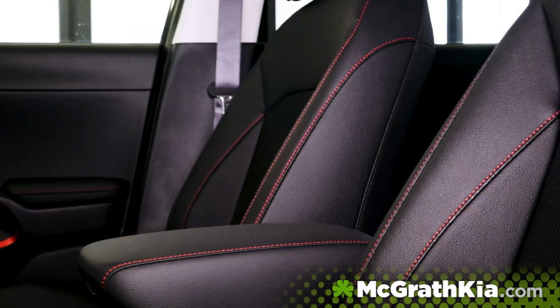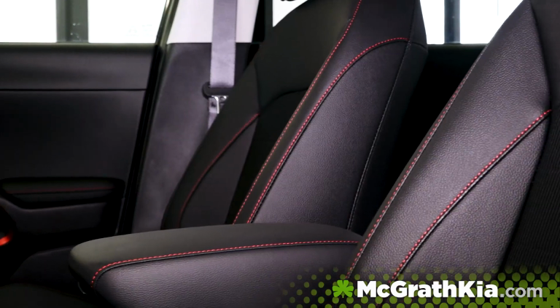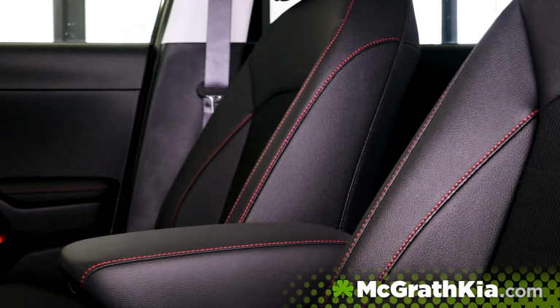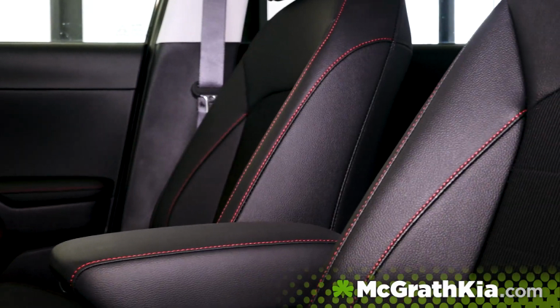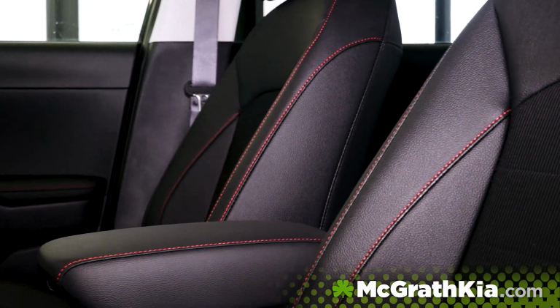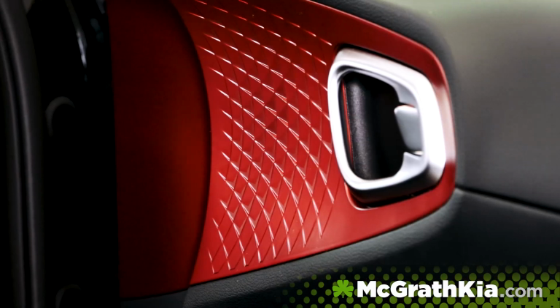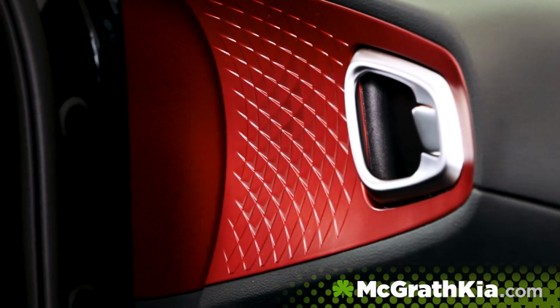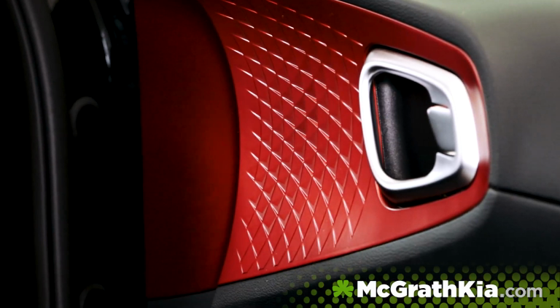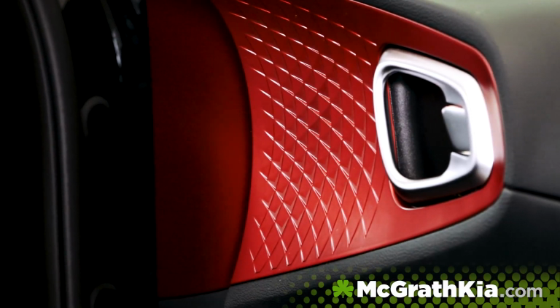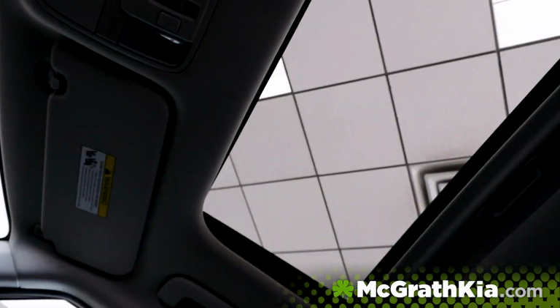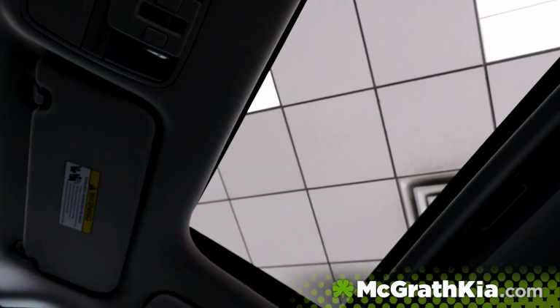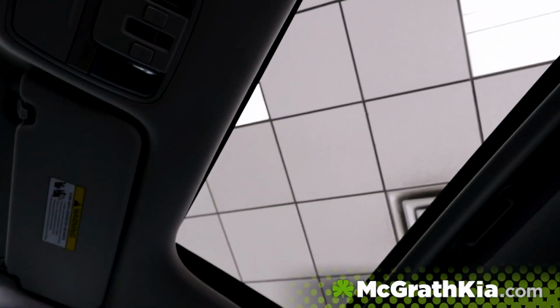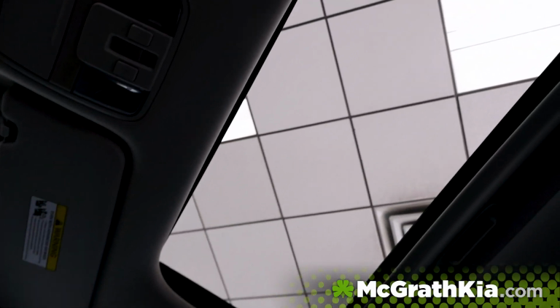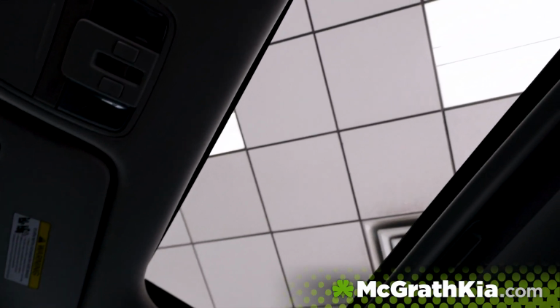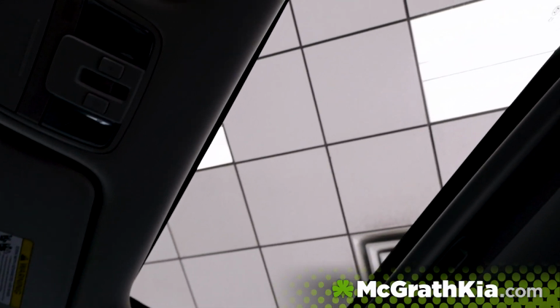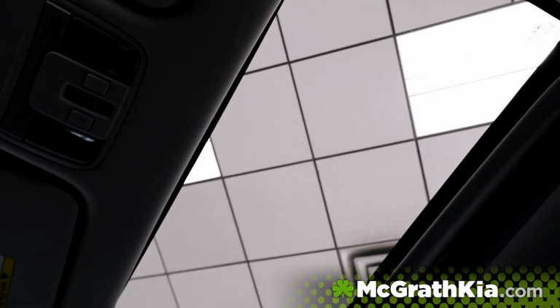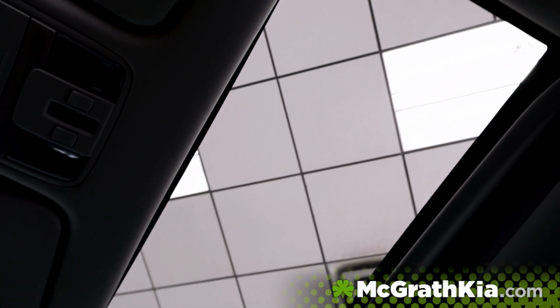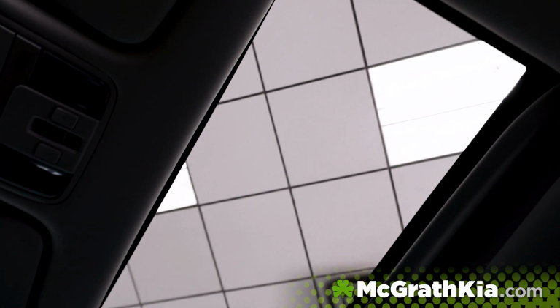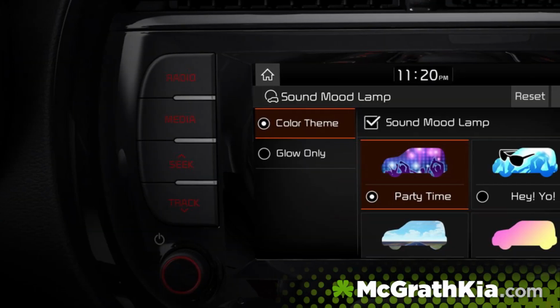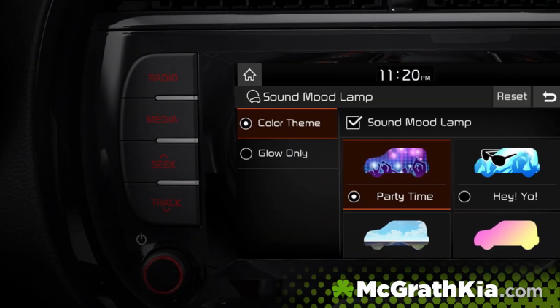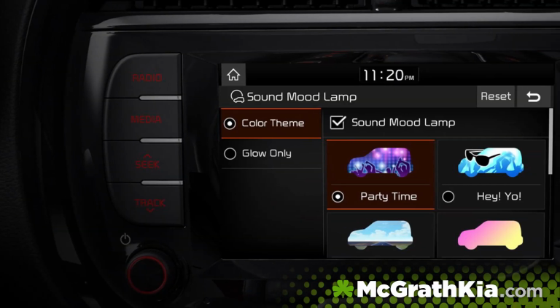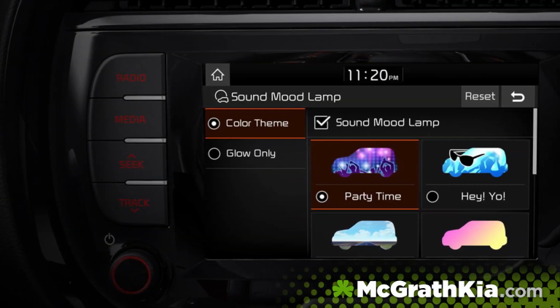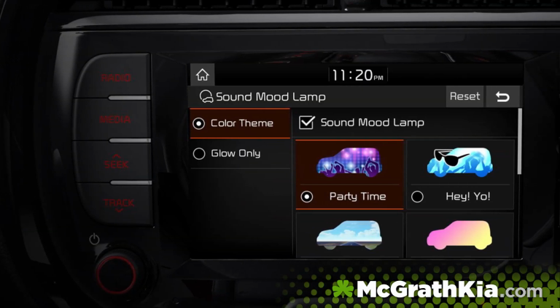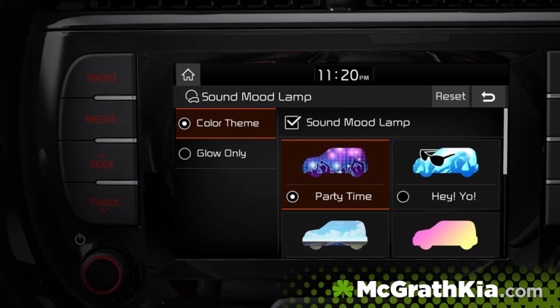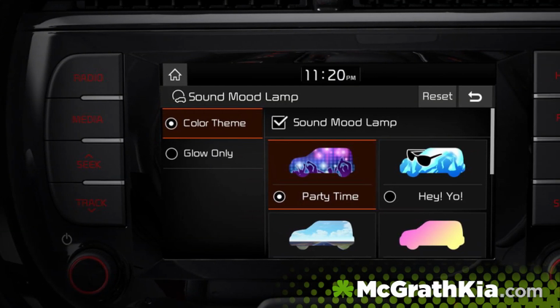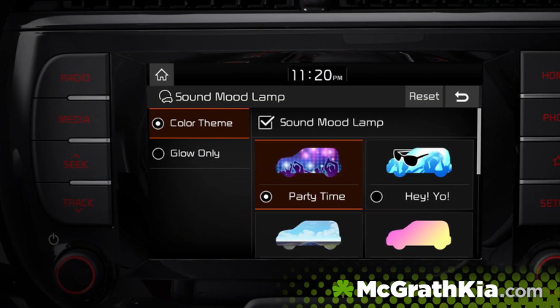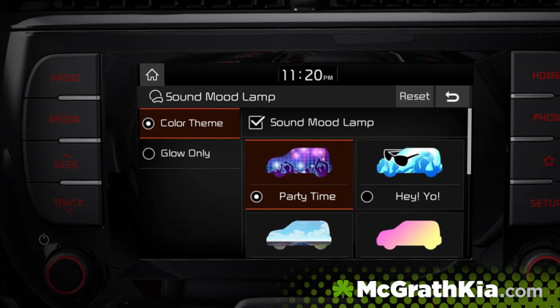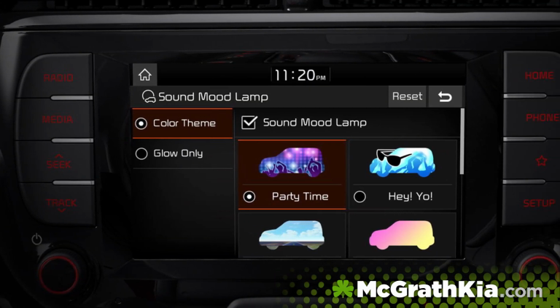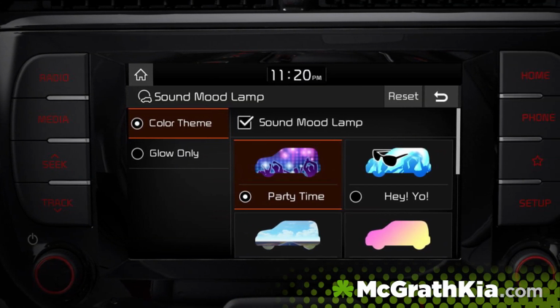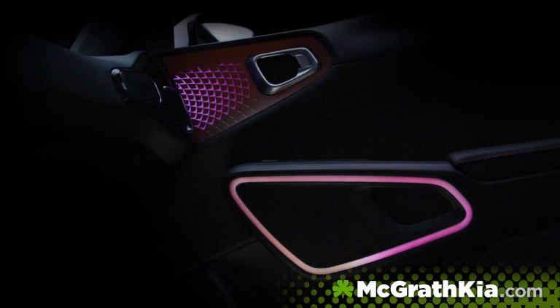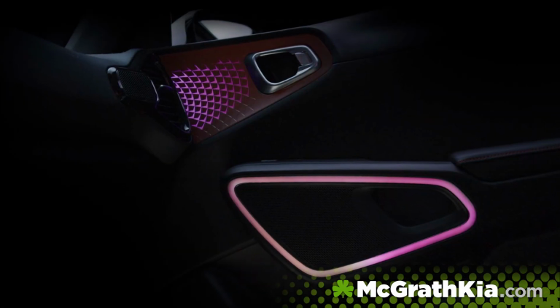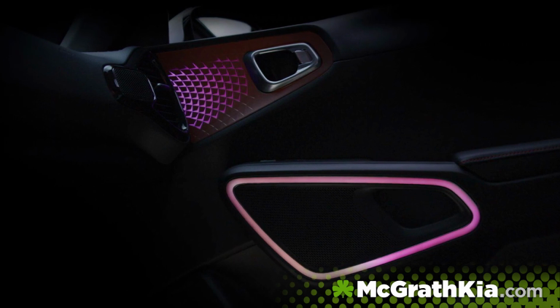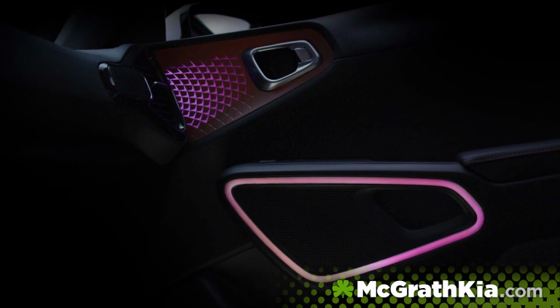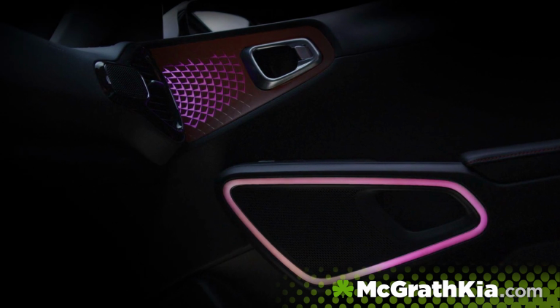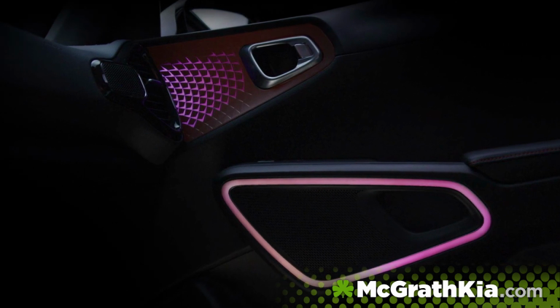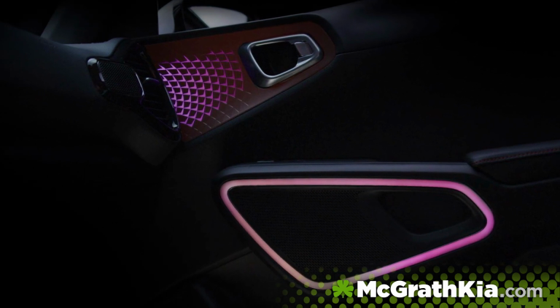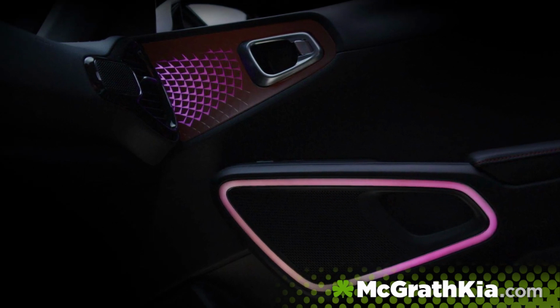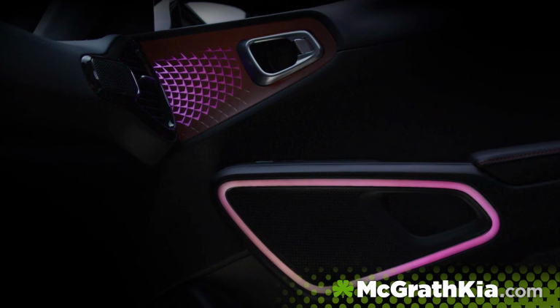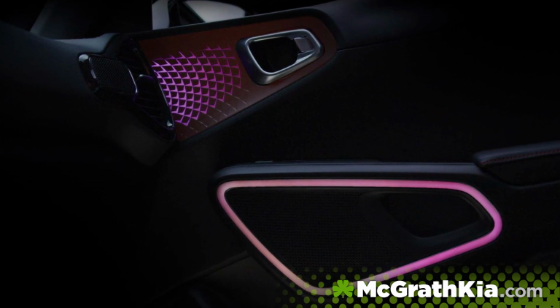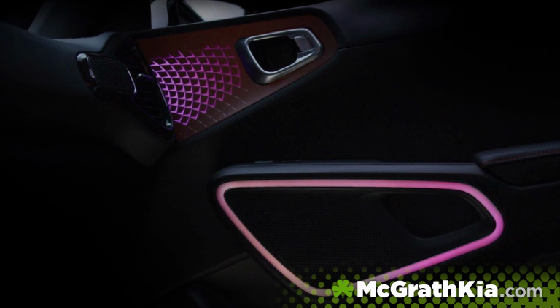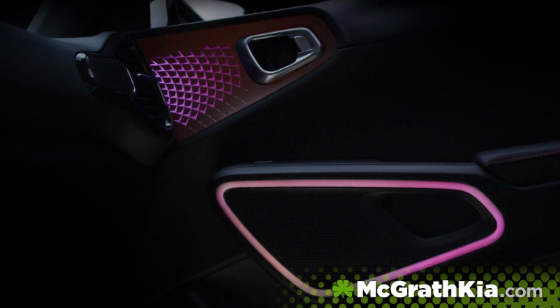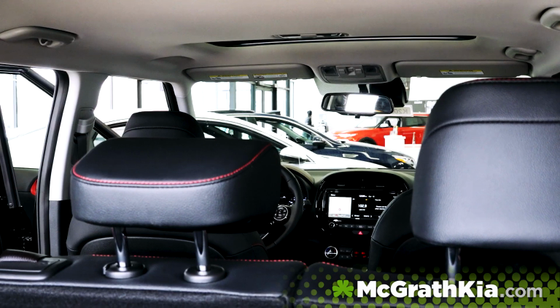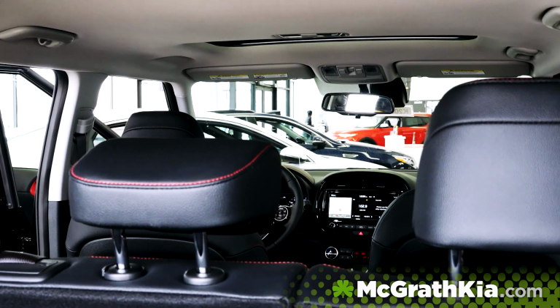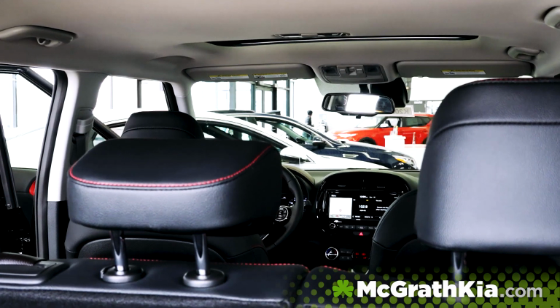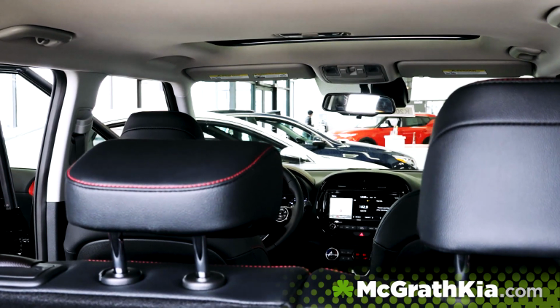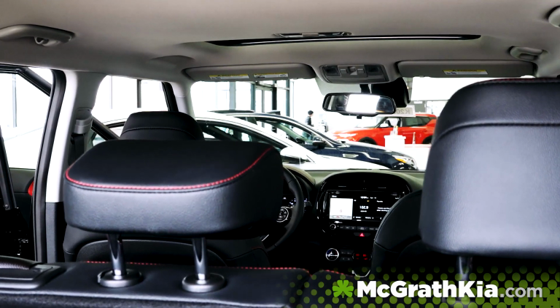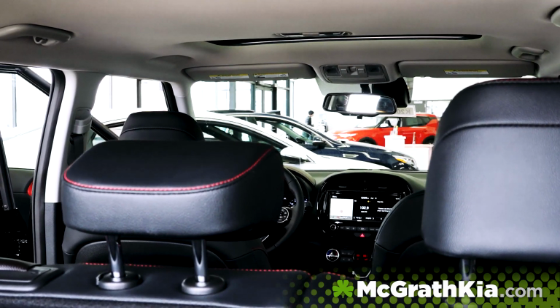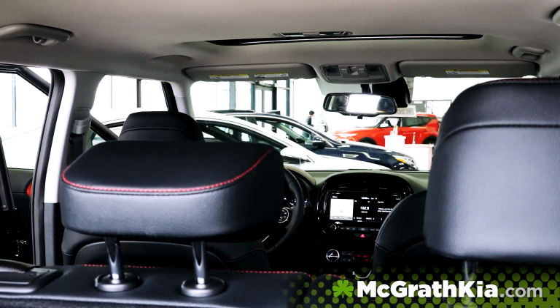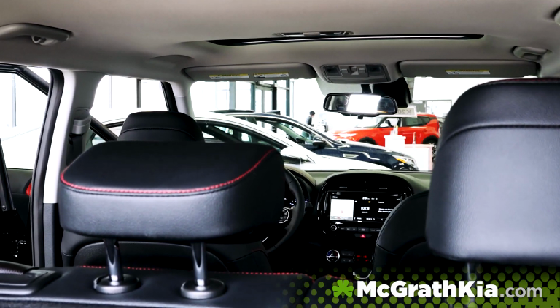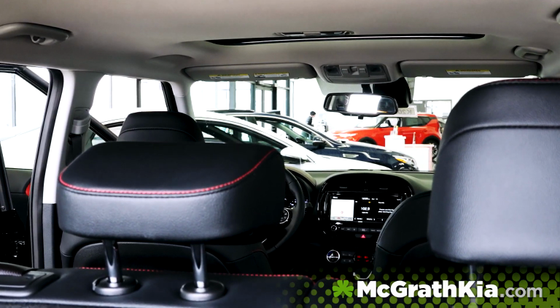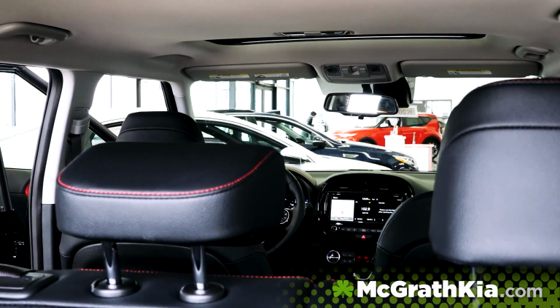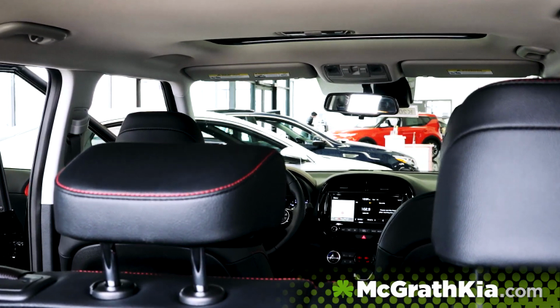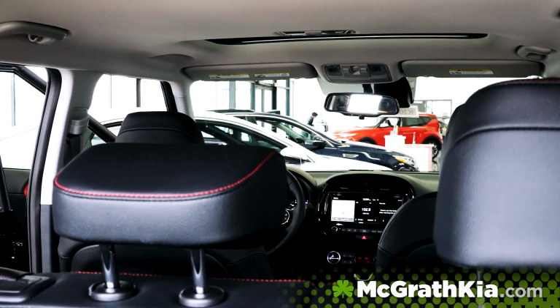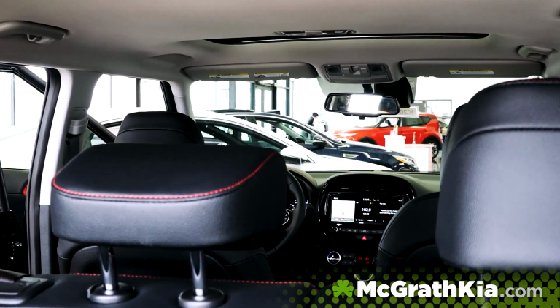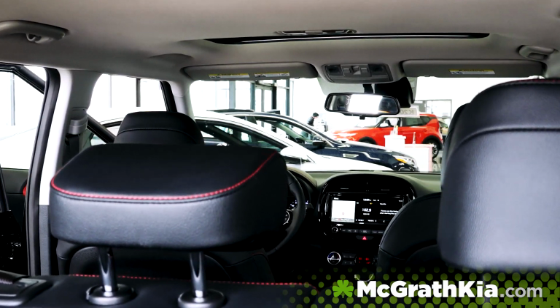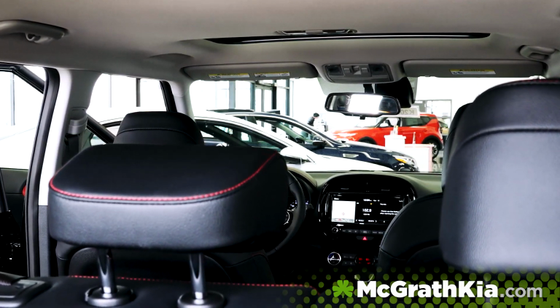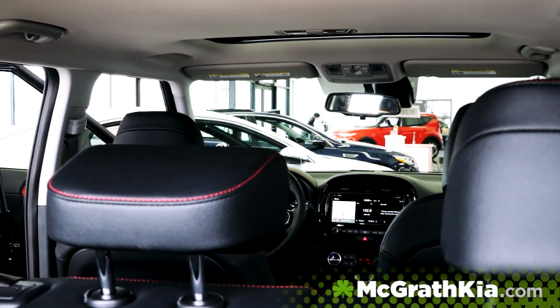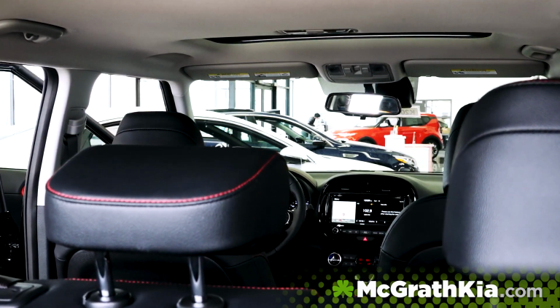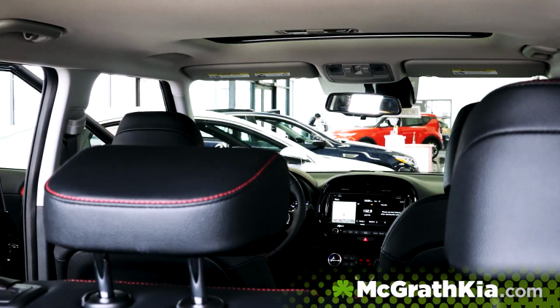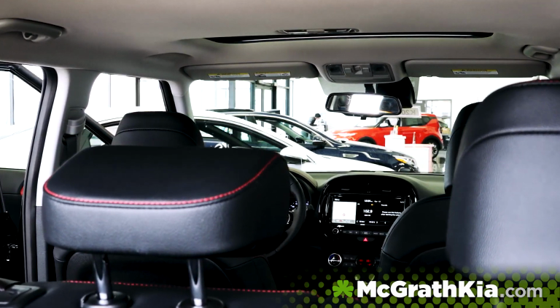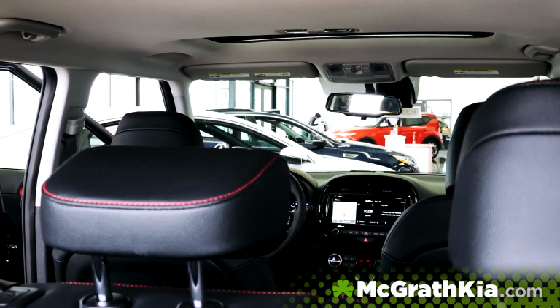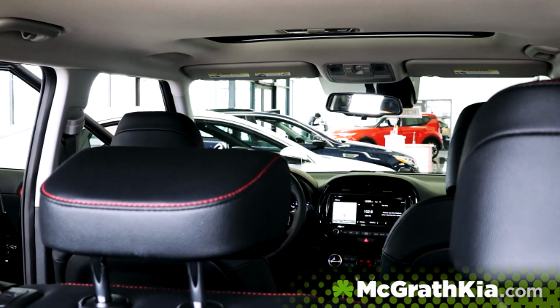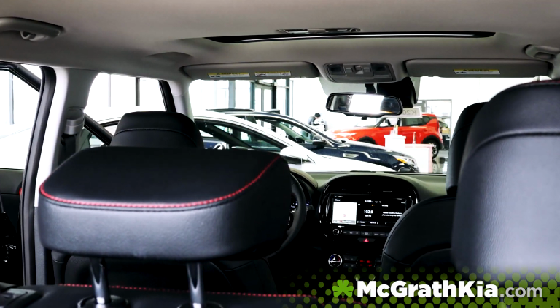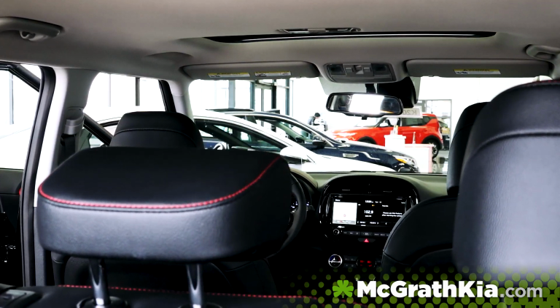Keeping with that cabin experience, there are multi-colored speaker lights that you can modify to your preference, as well as sync with your music.